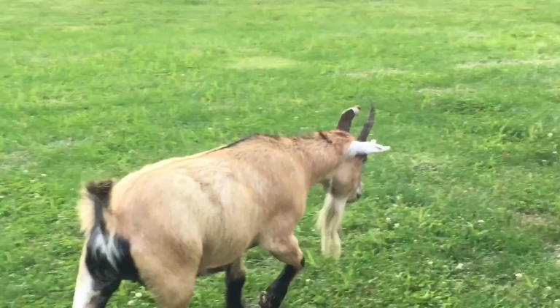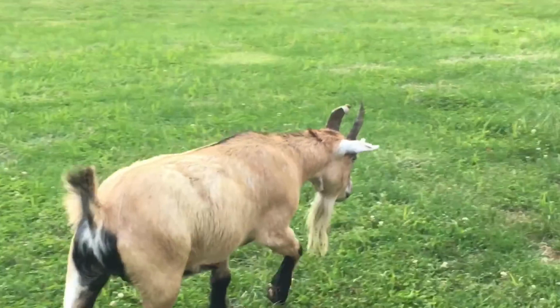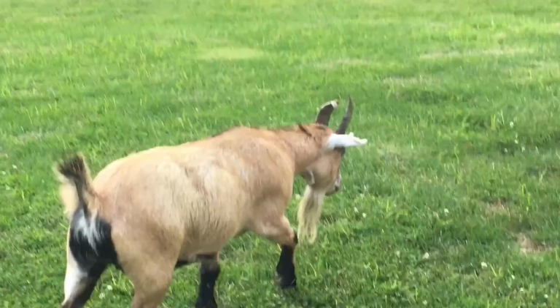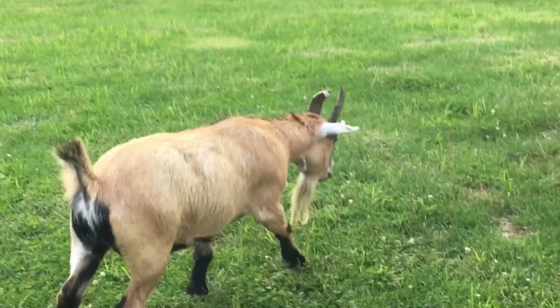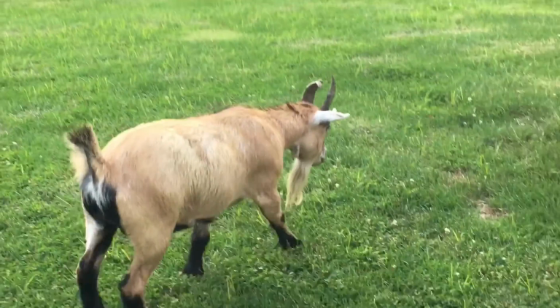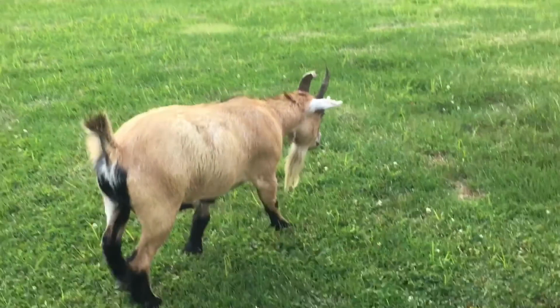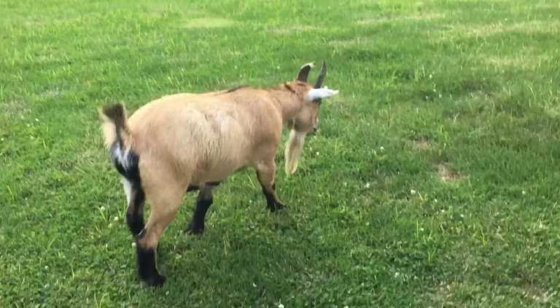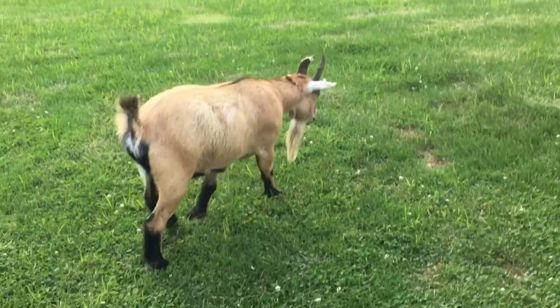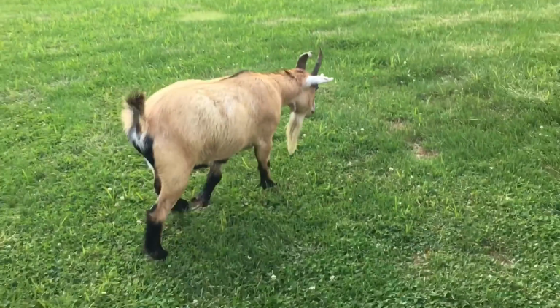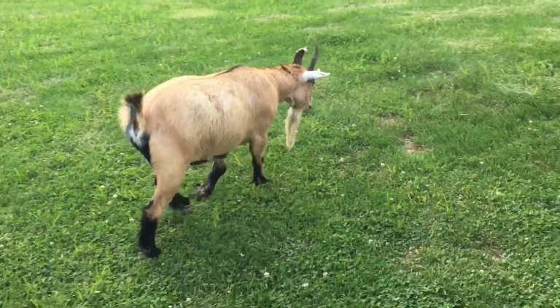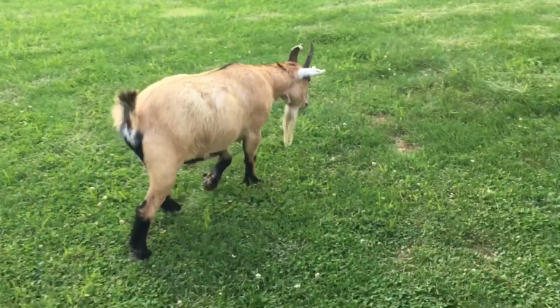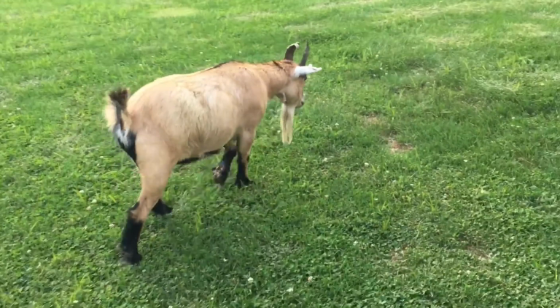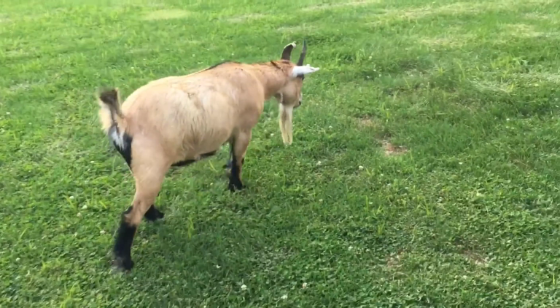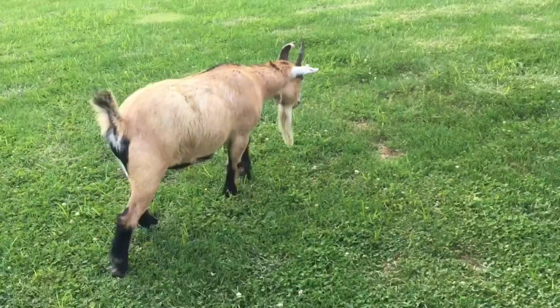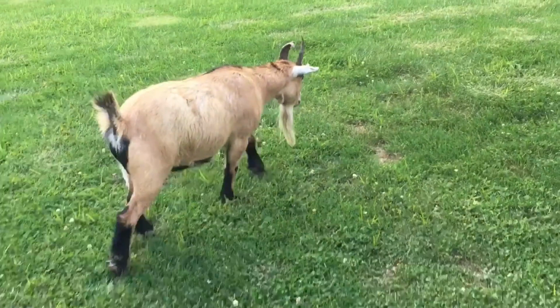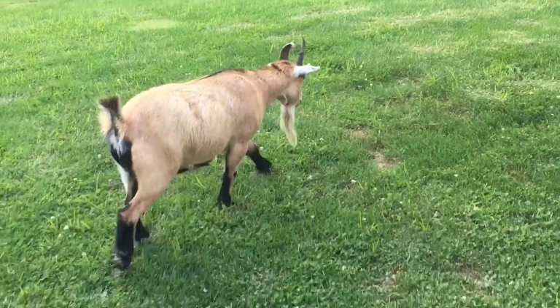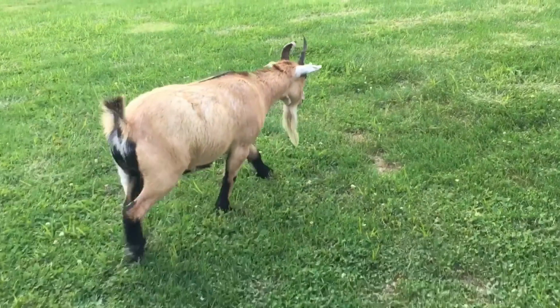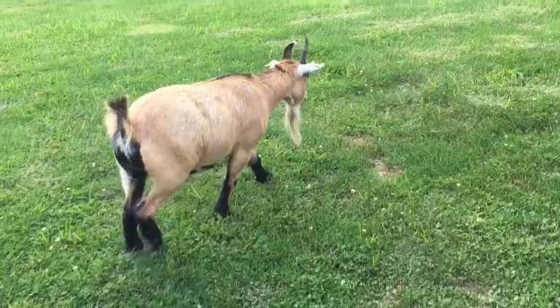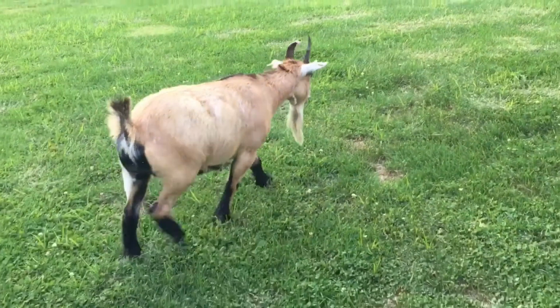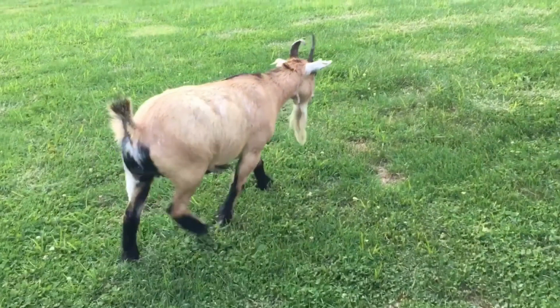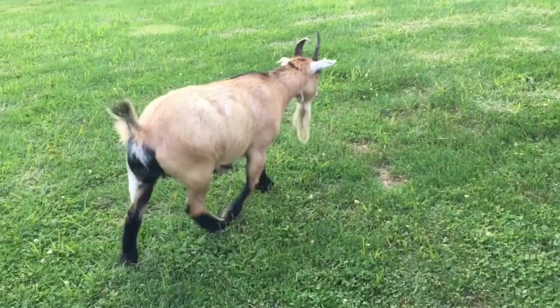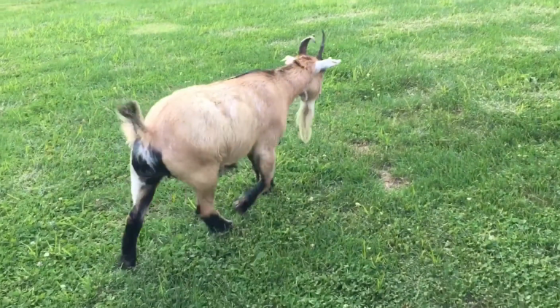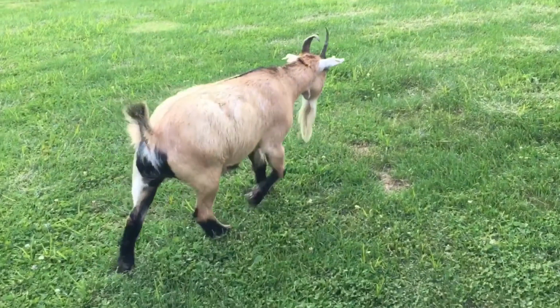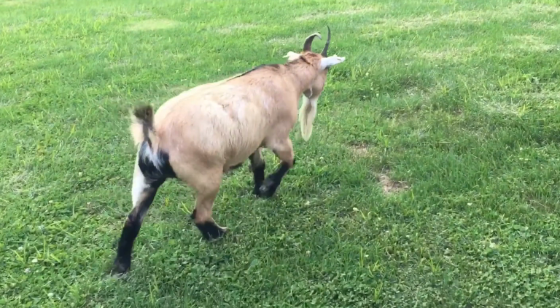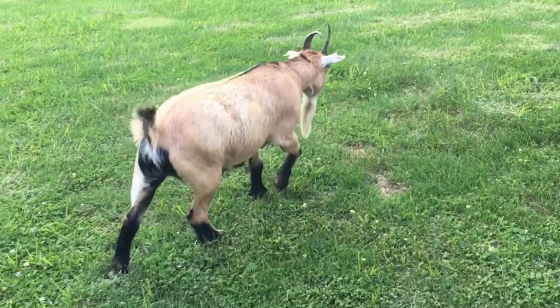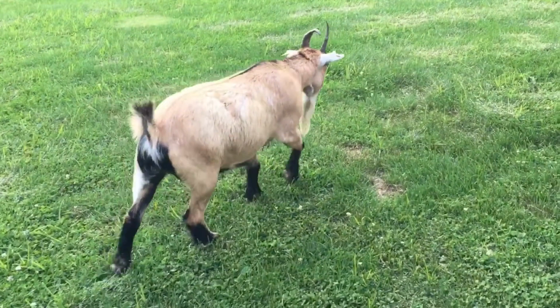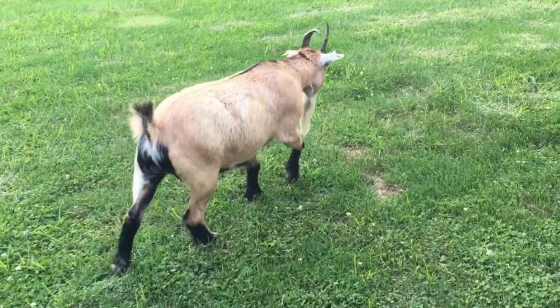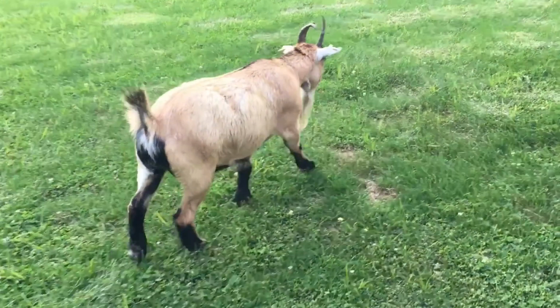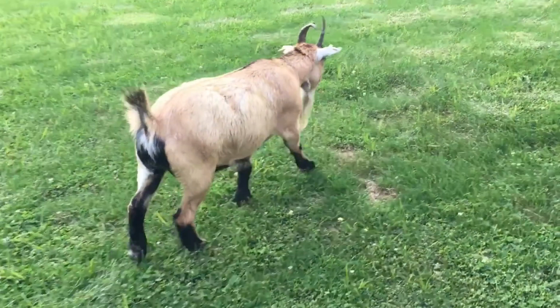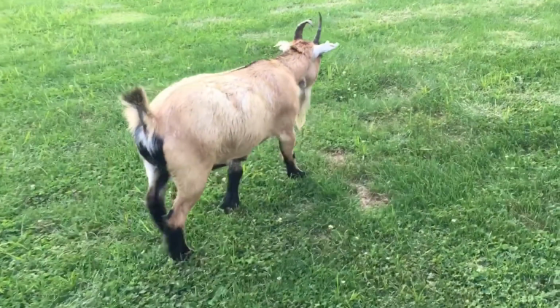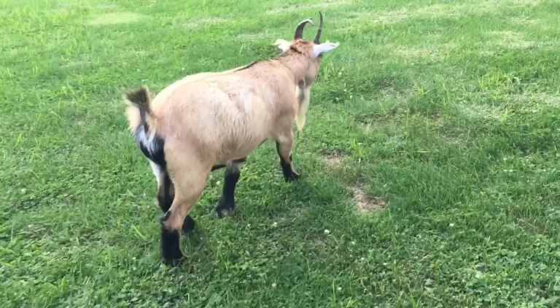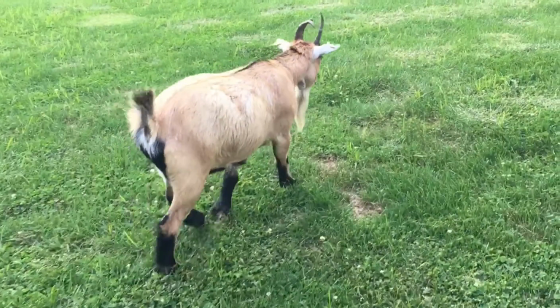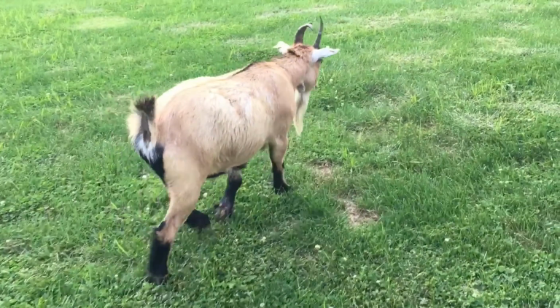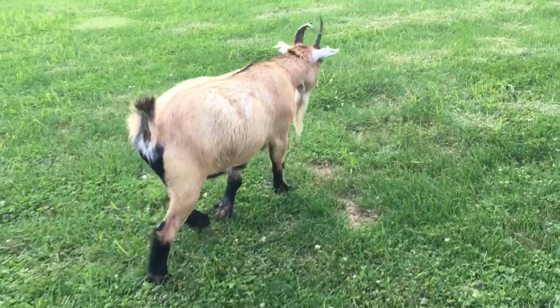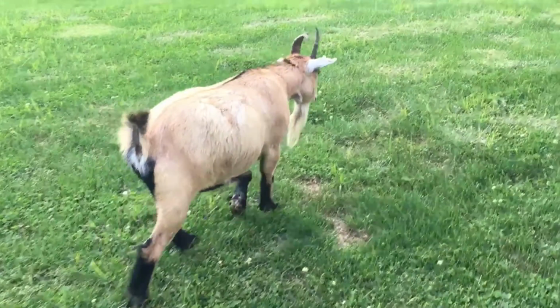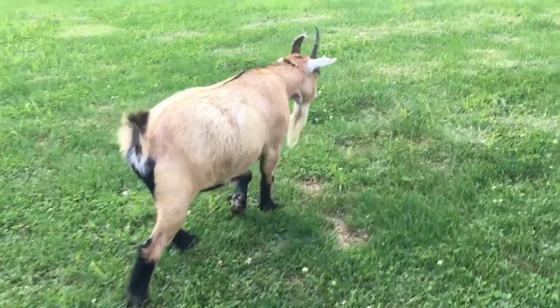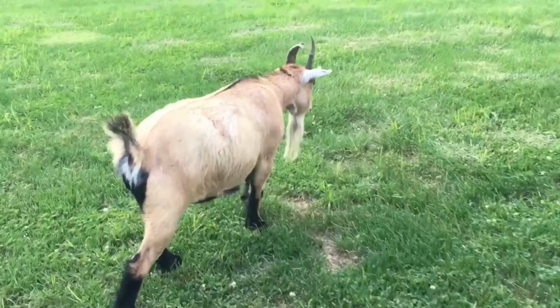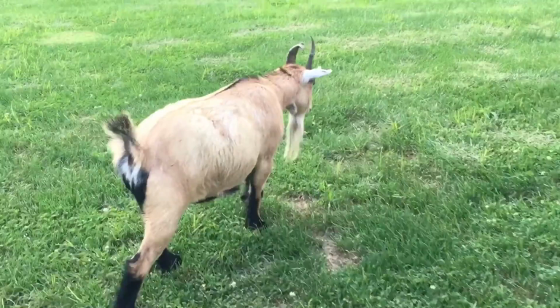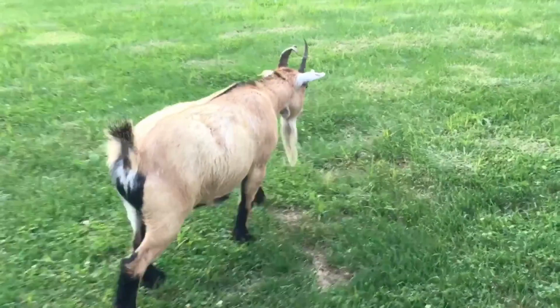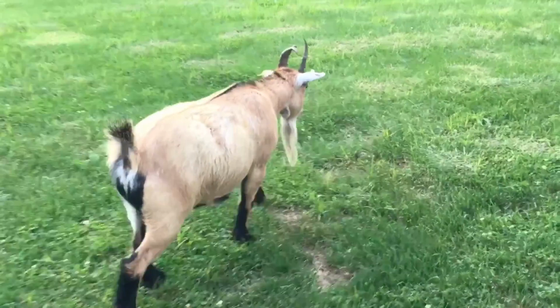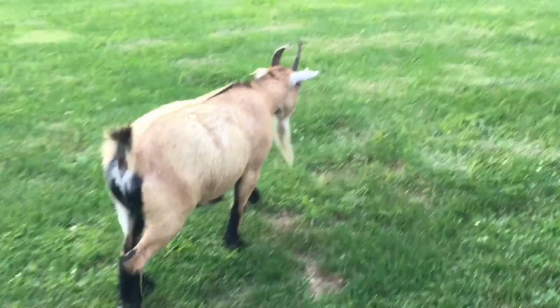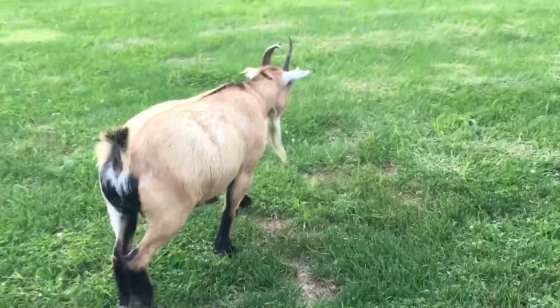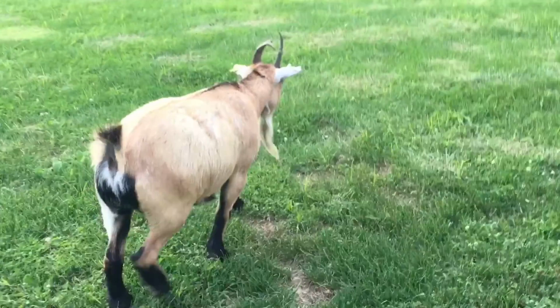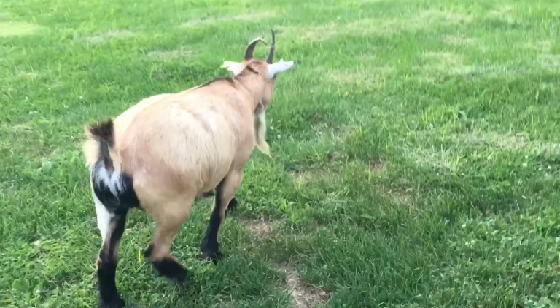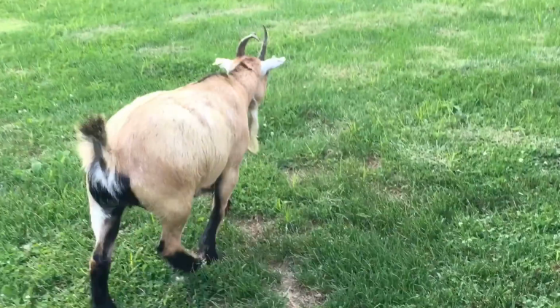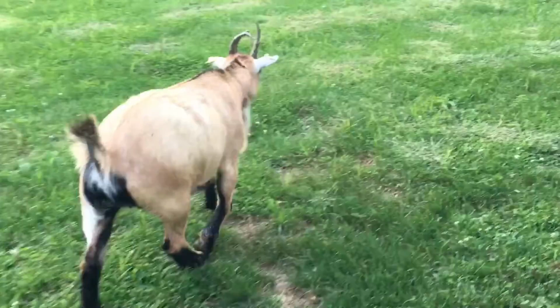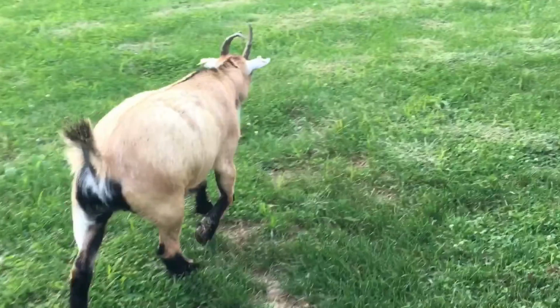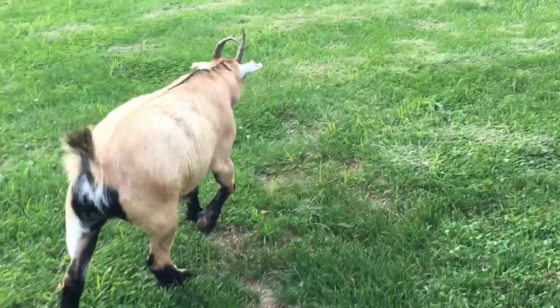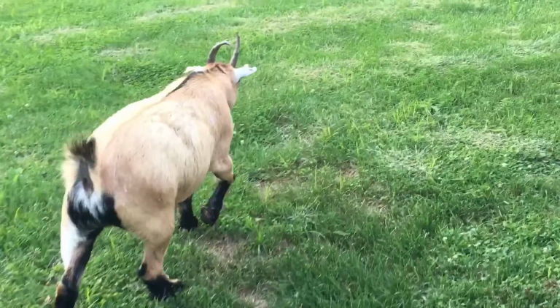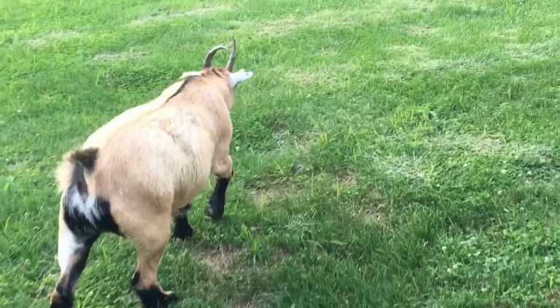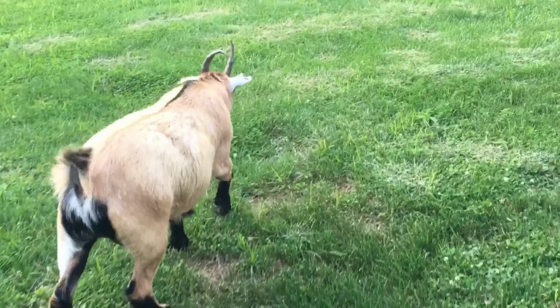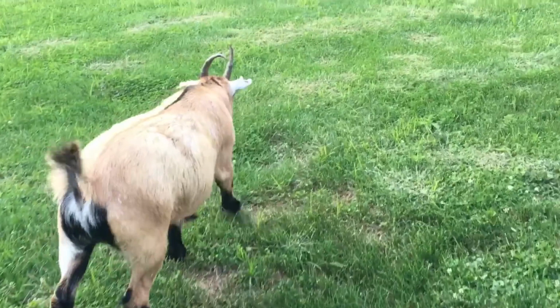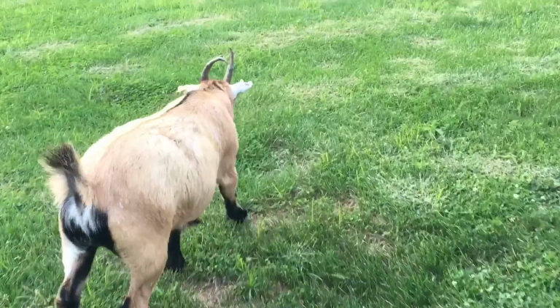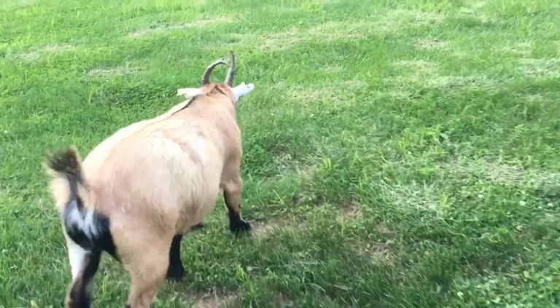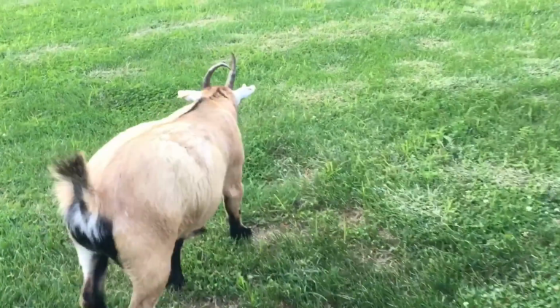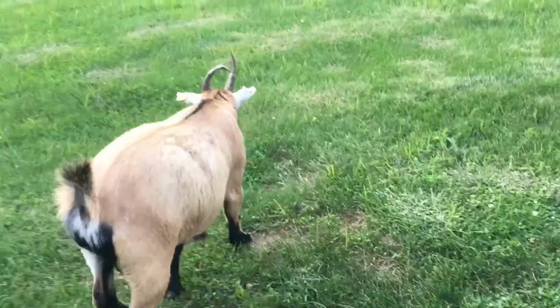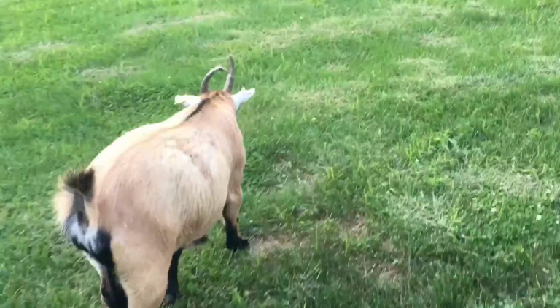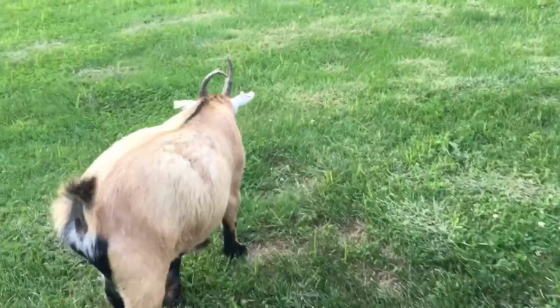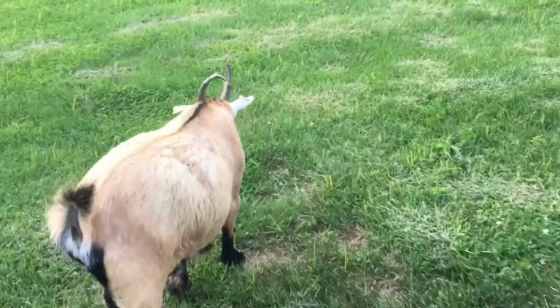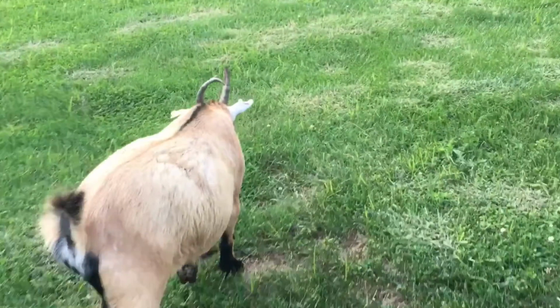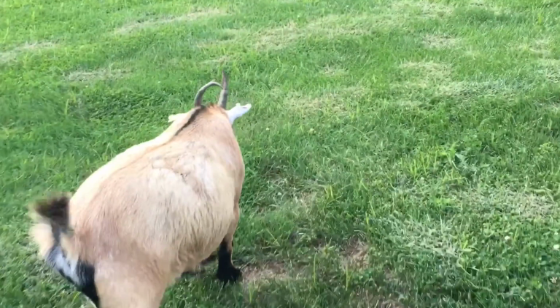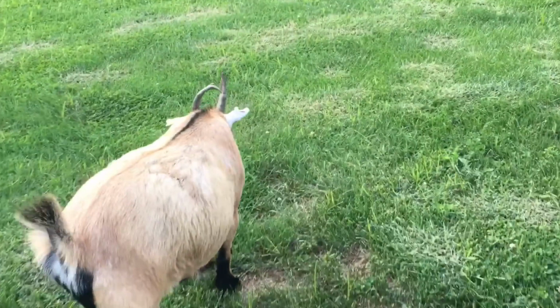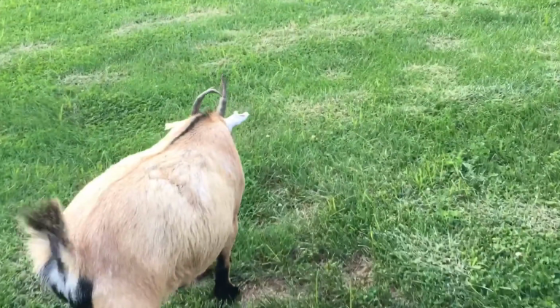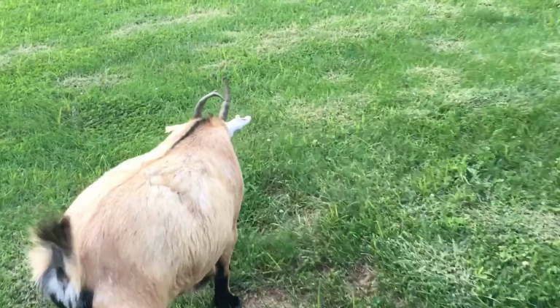Hoof rot can be very dangerous if not treated immediately. It is, however, an easy process. You just need the proper supplies and a technique that works best for you.